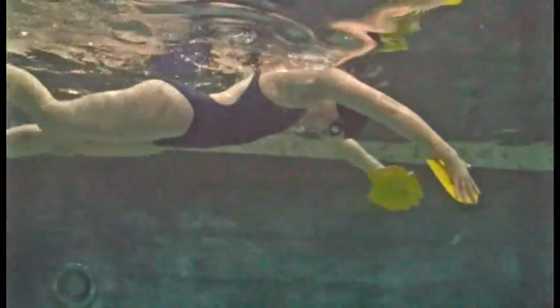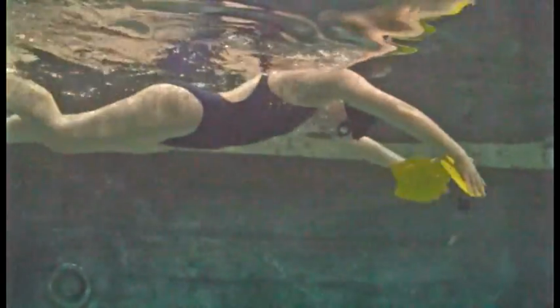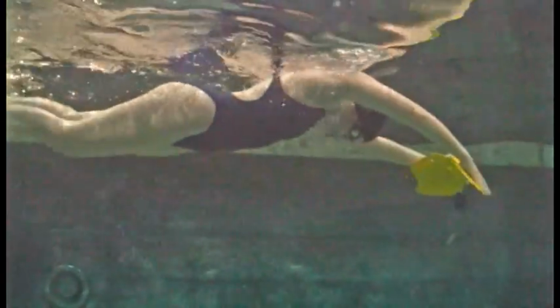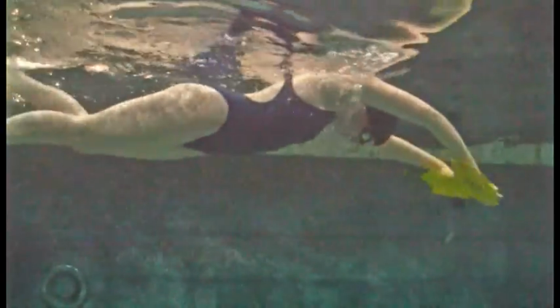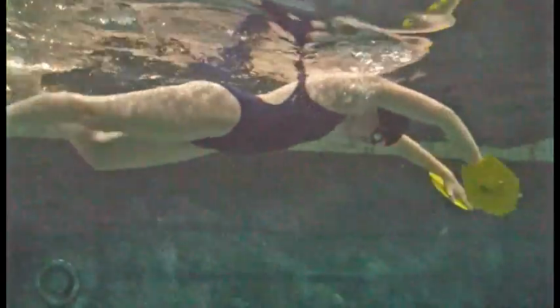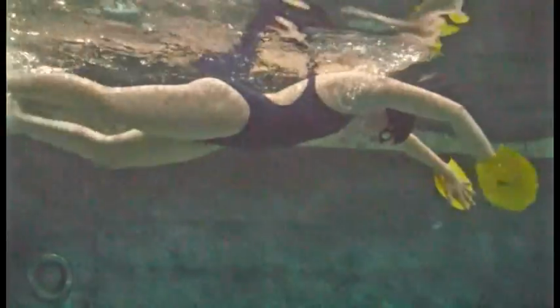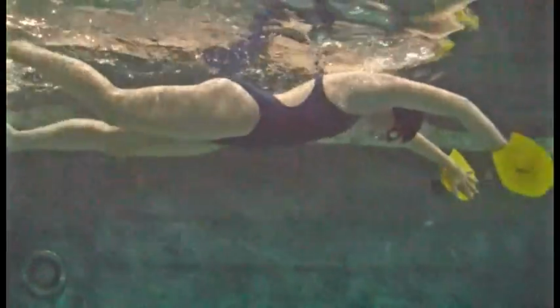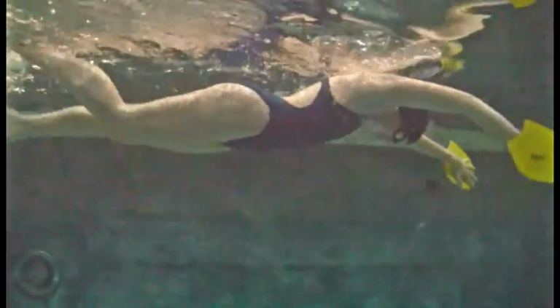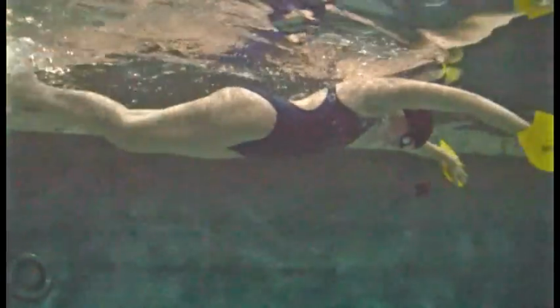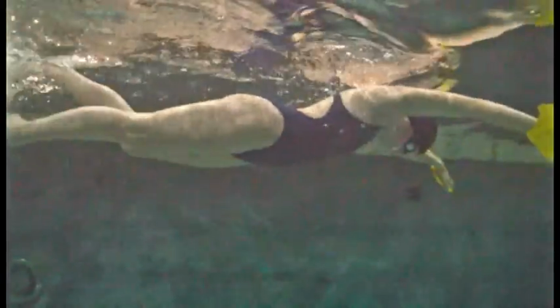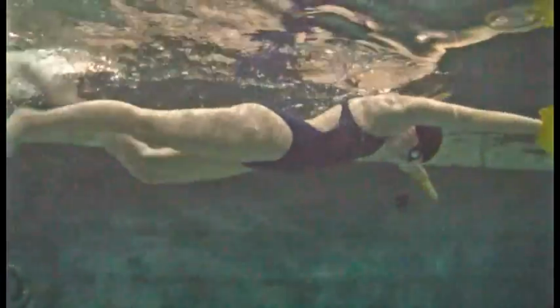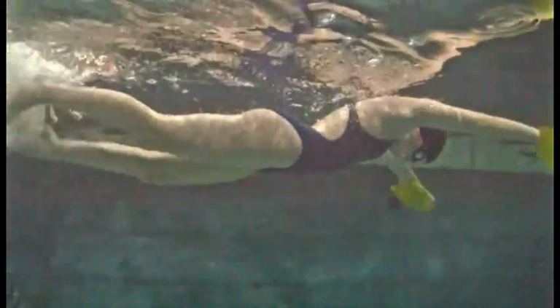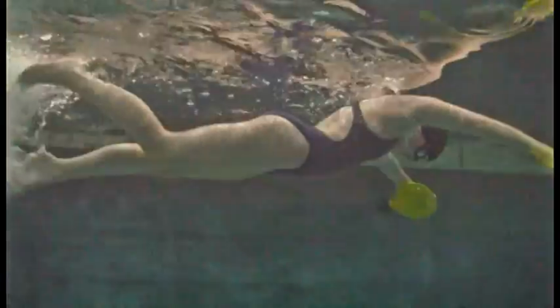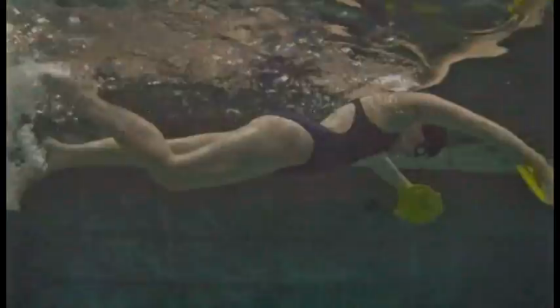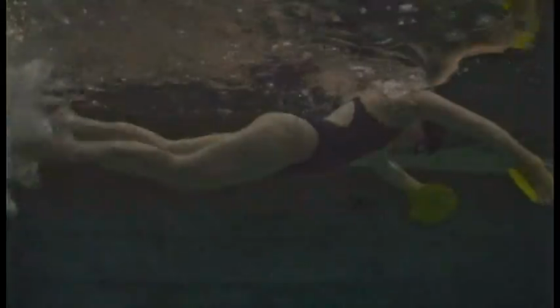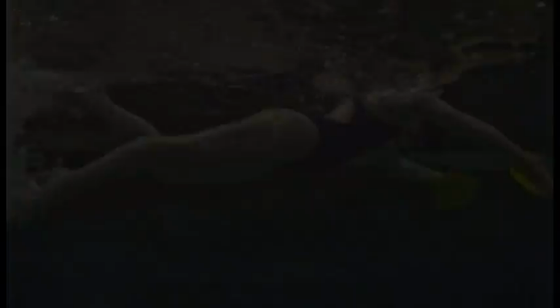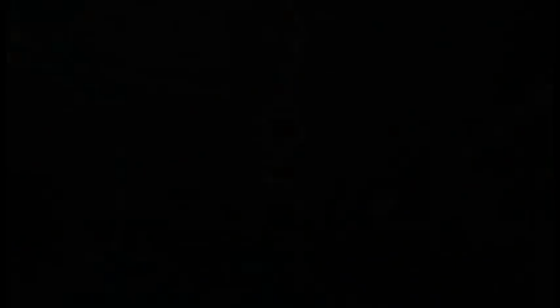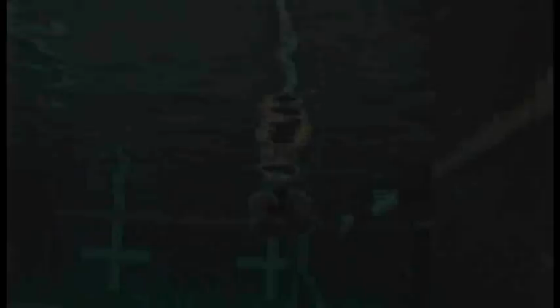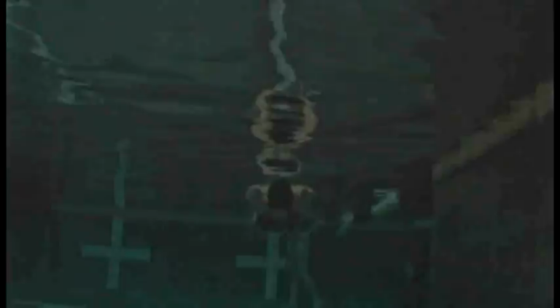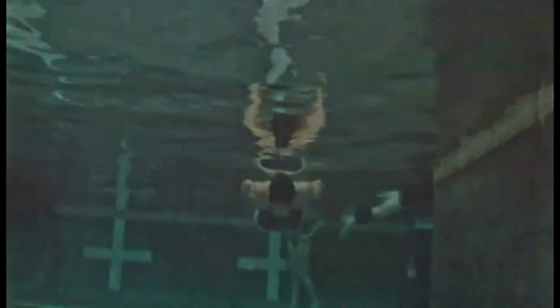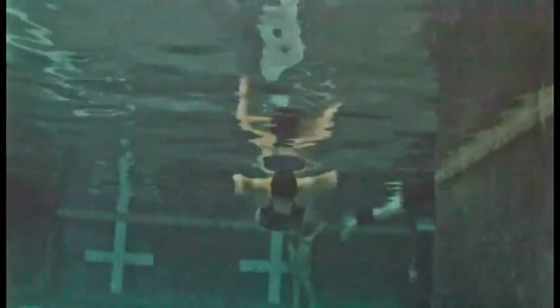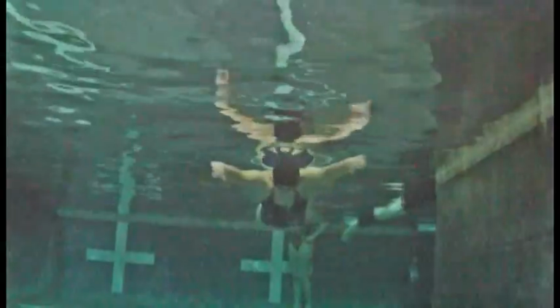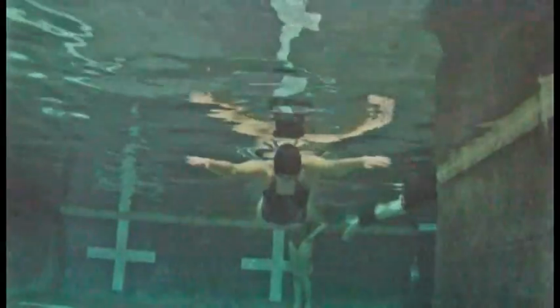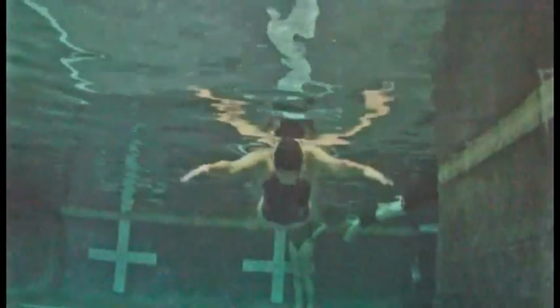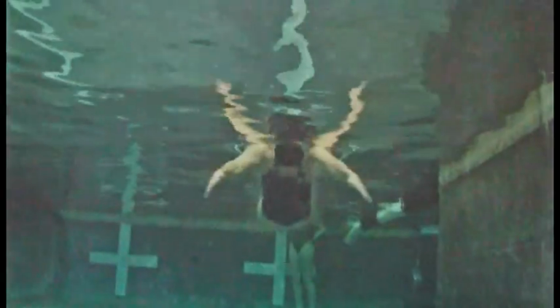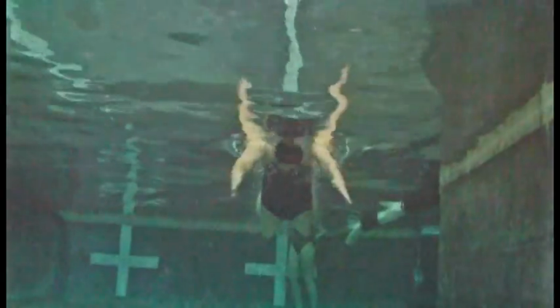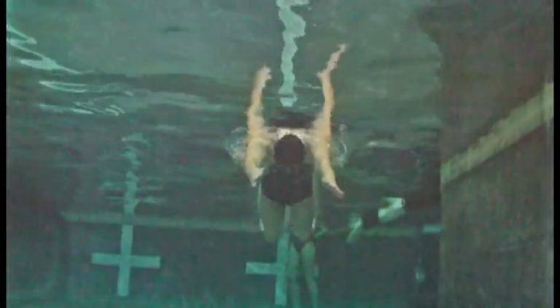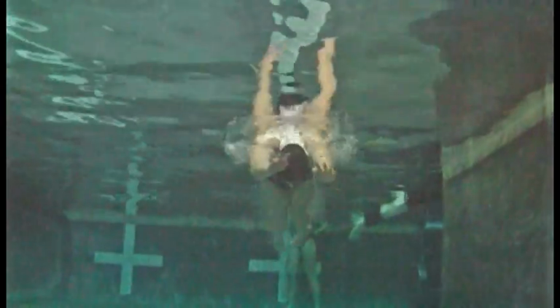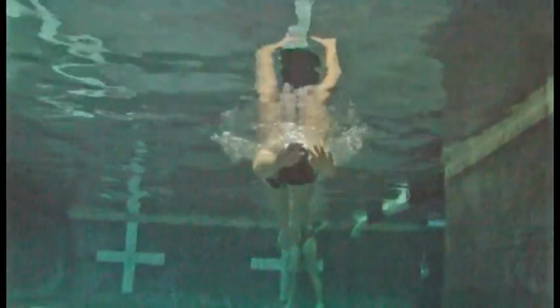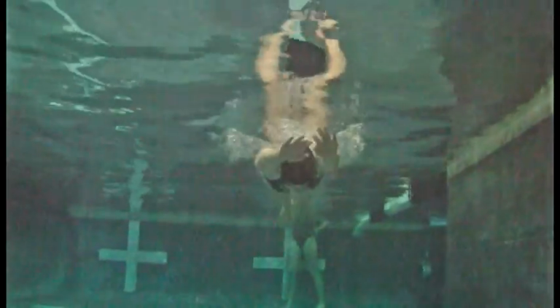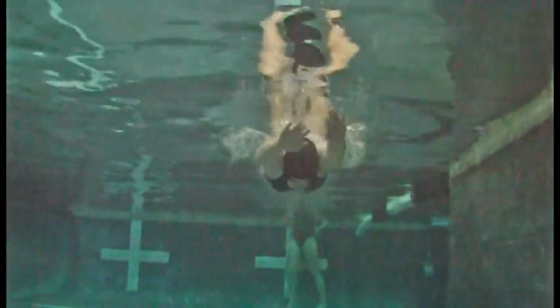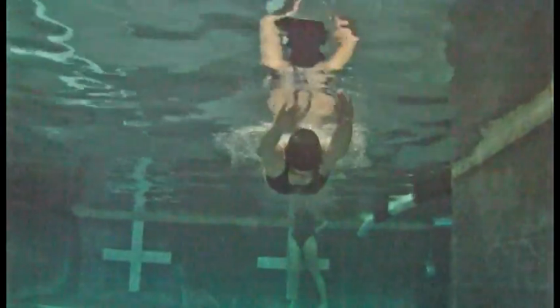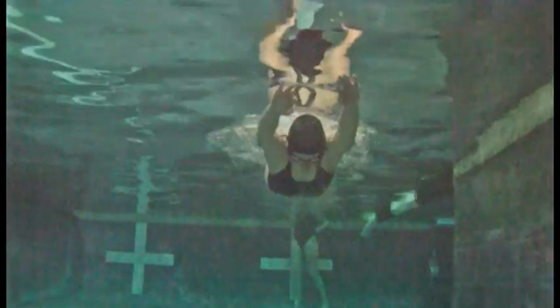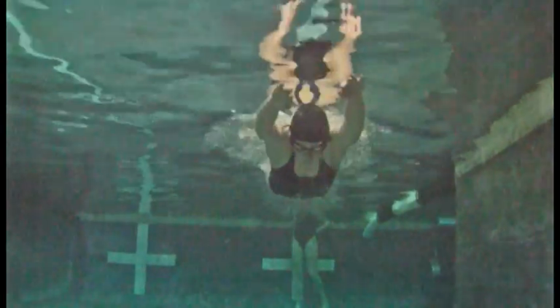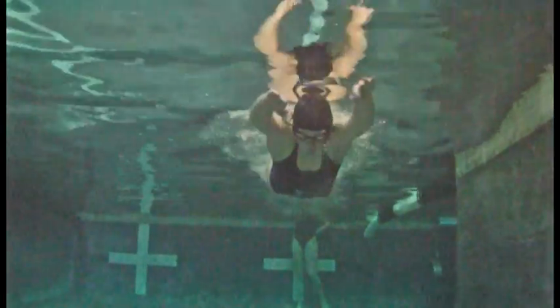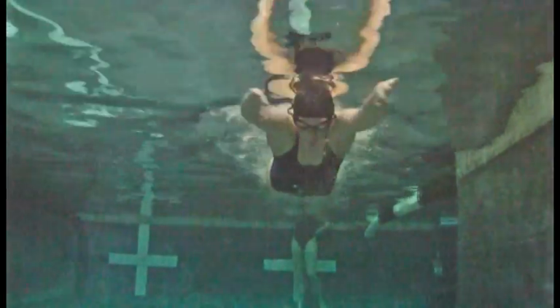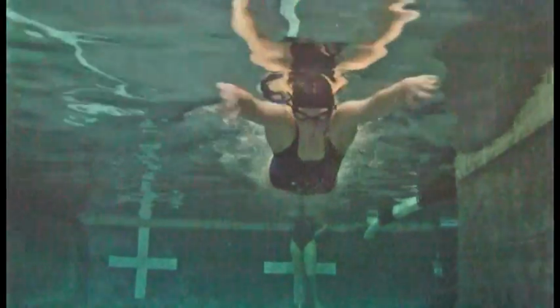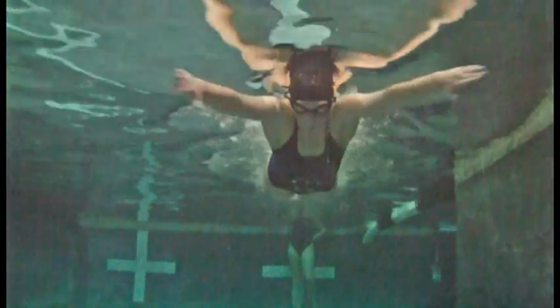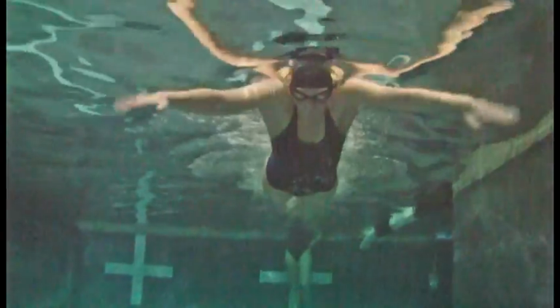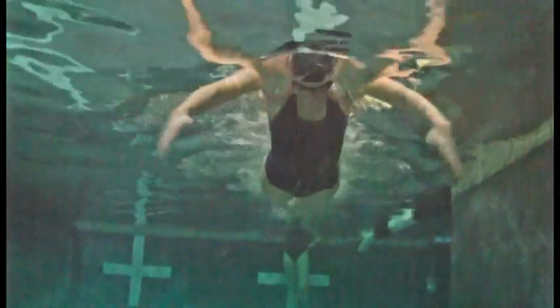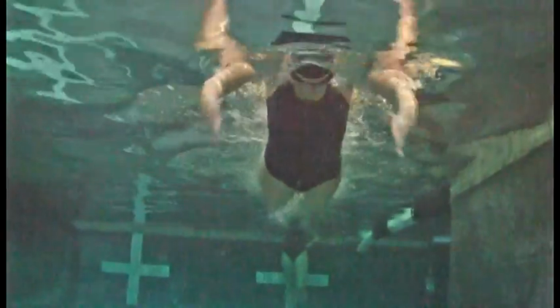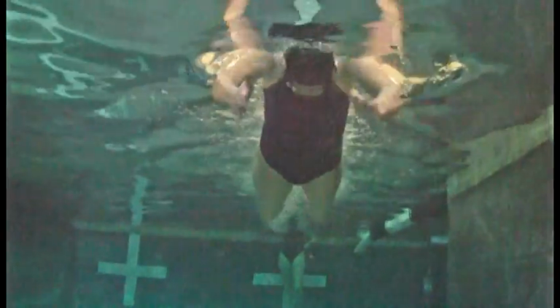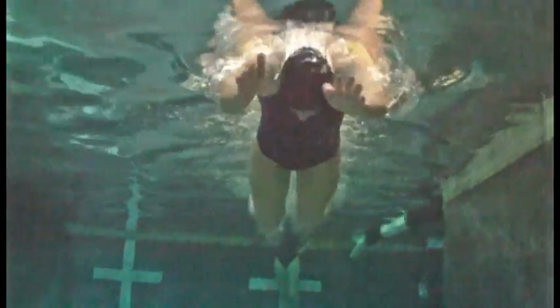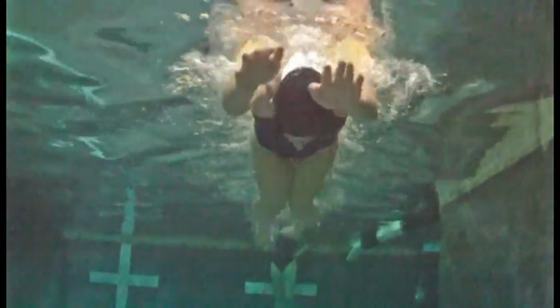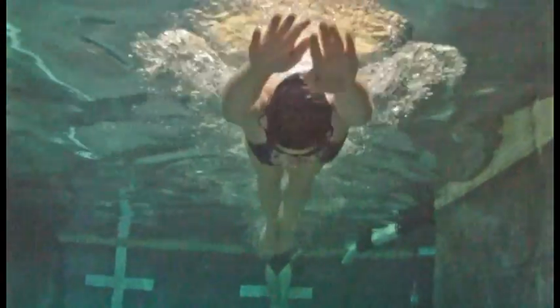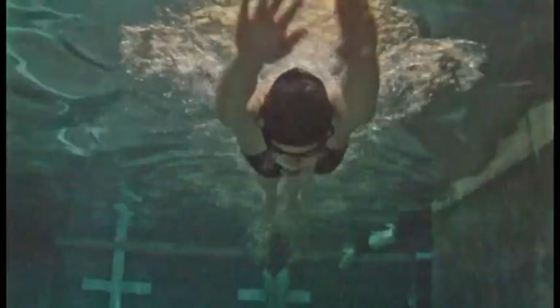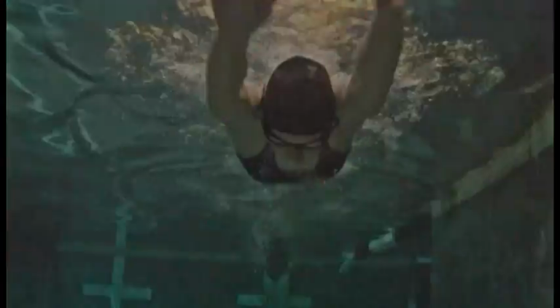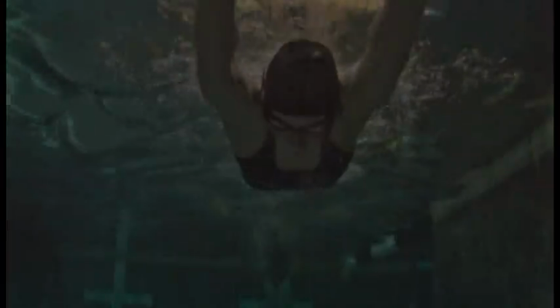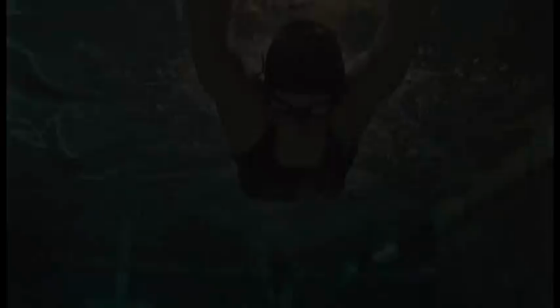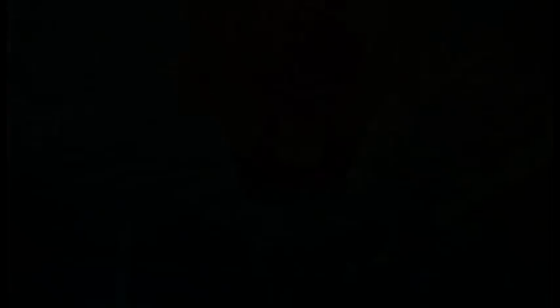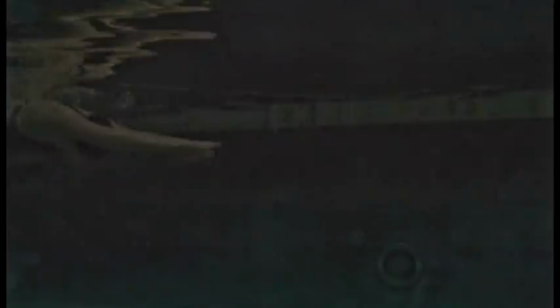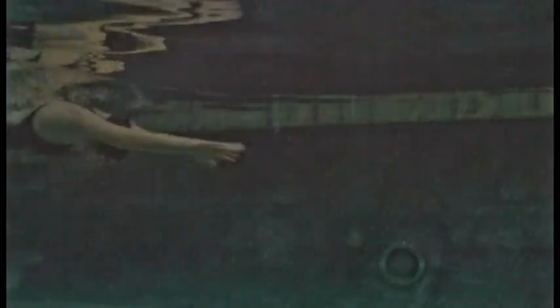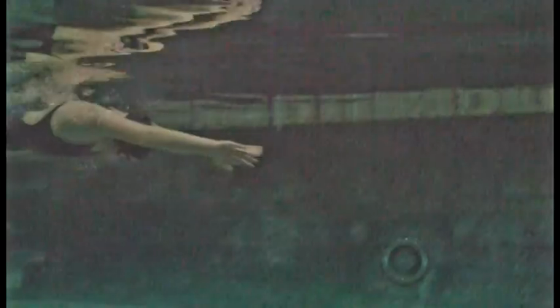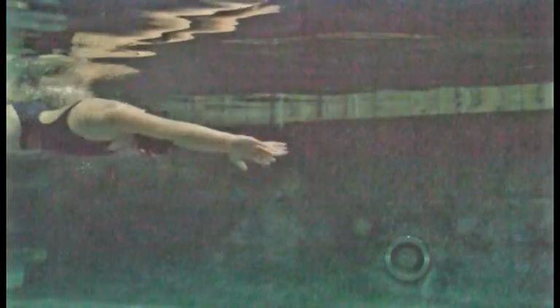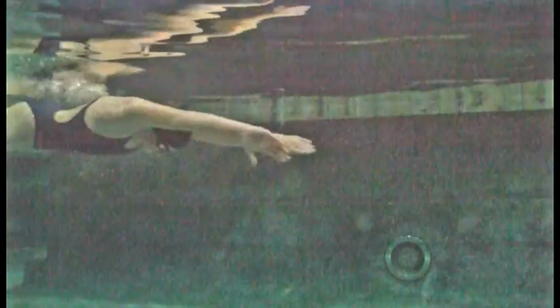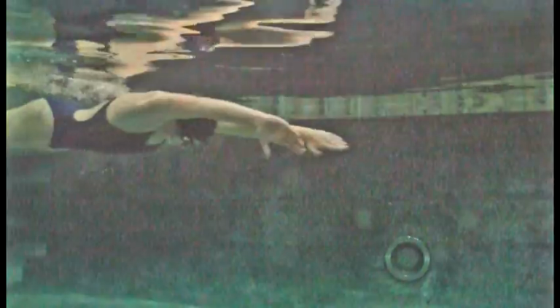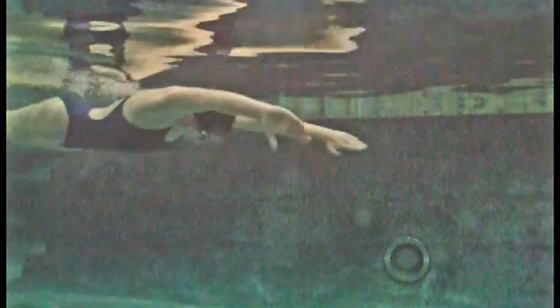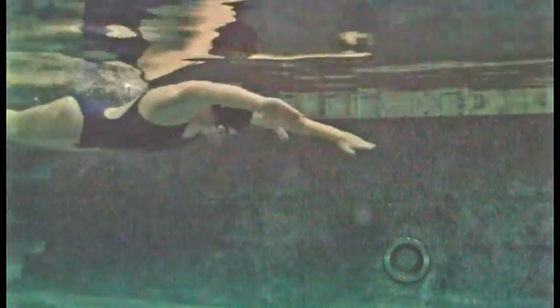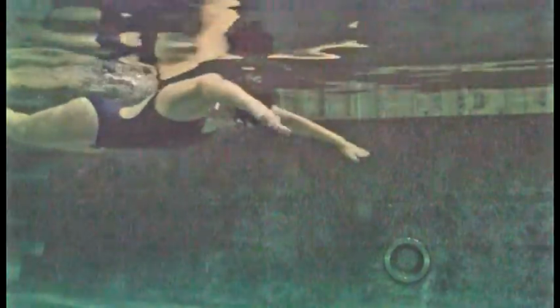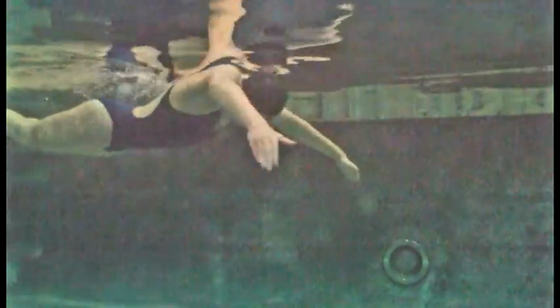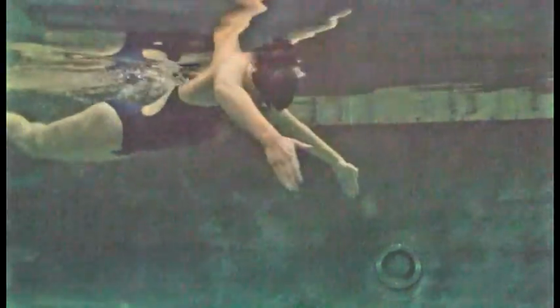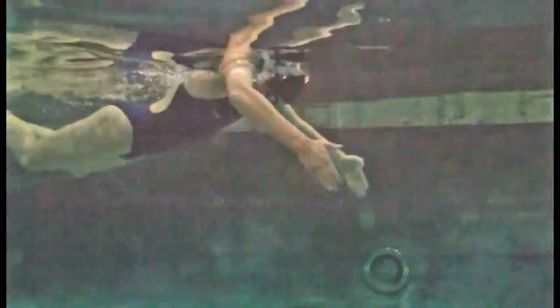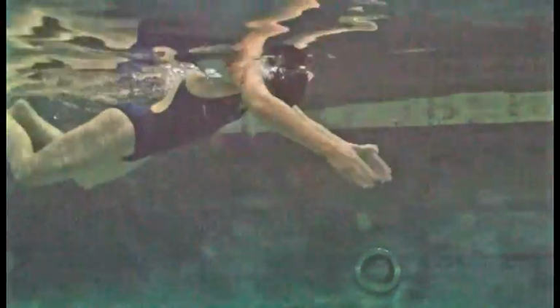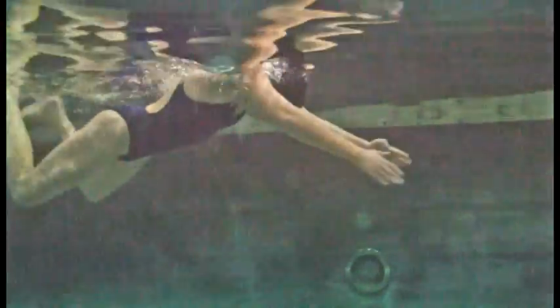For this video, we are going to use the flutter kick for all of the drills, but you should also do this with the butterfly and breaststroke kick.